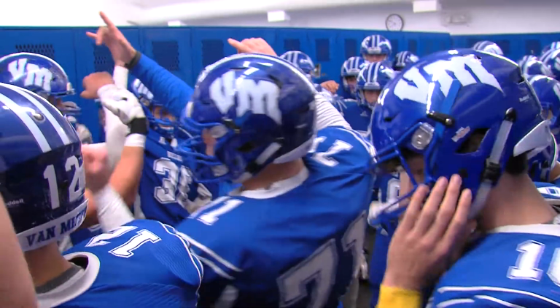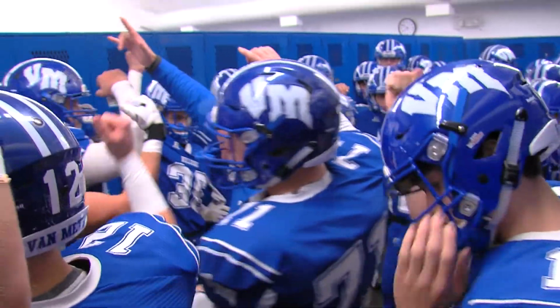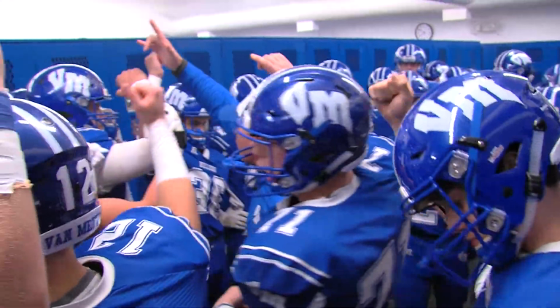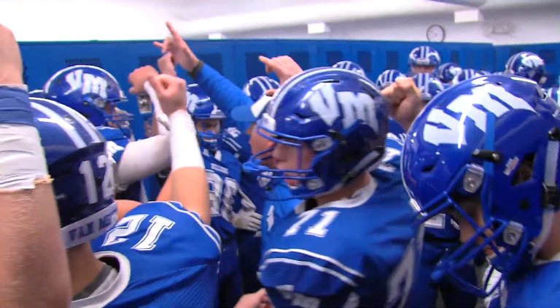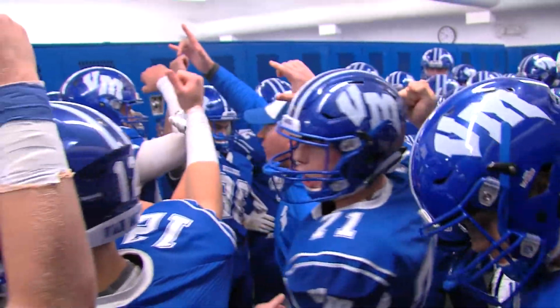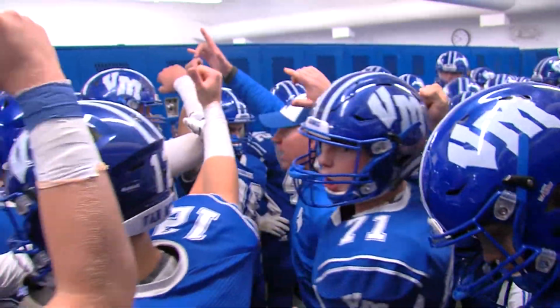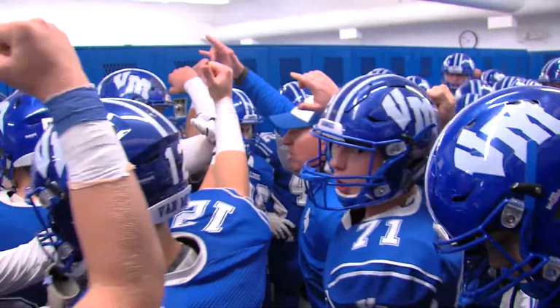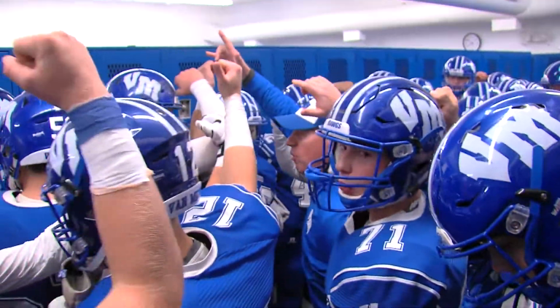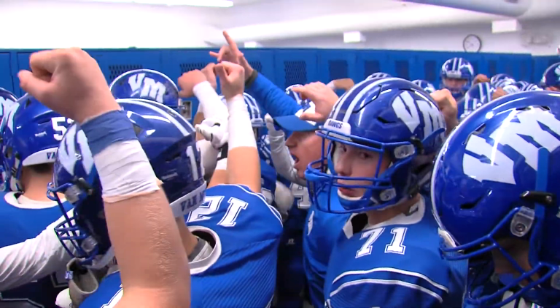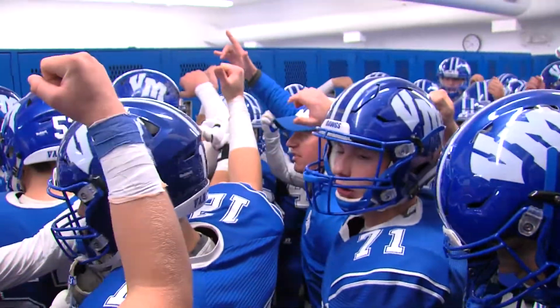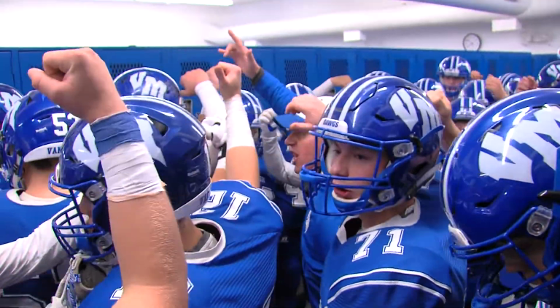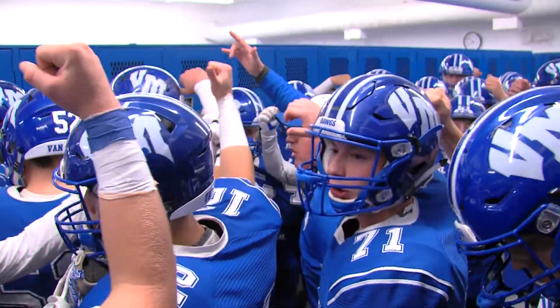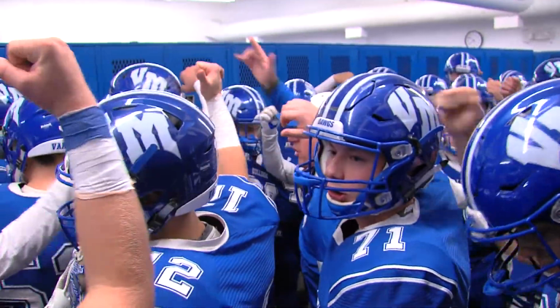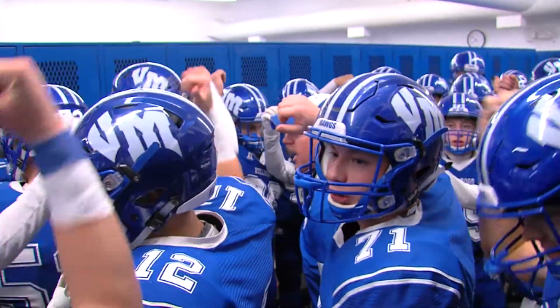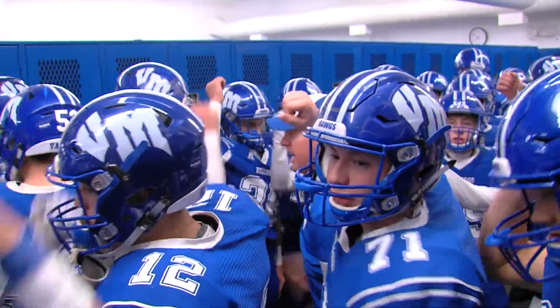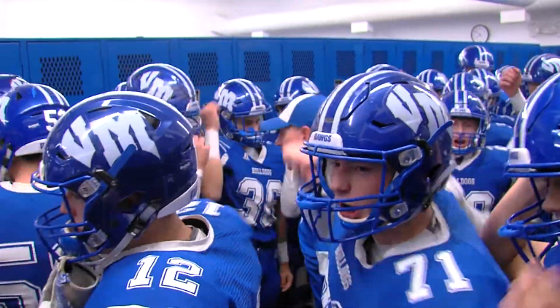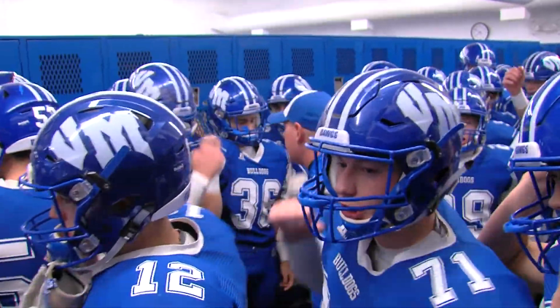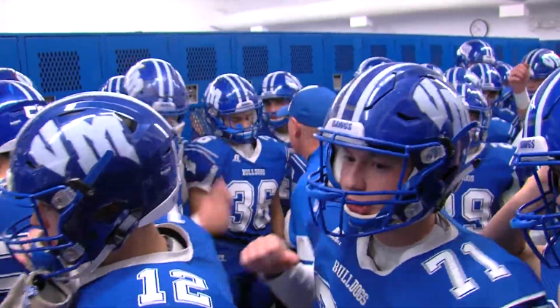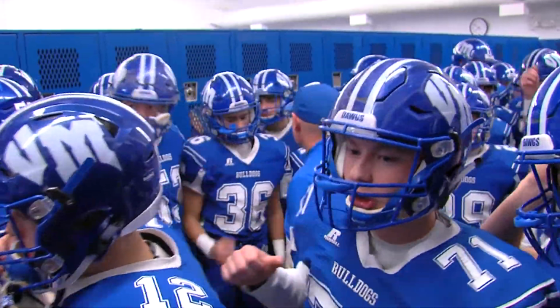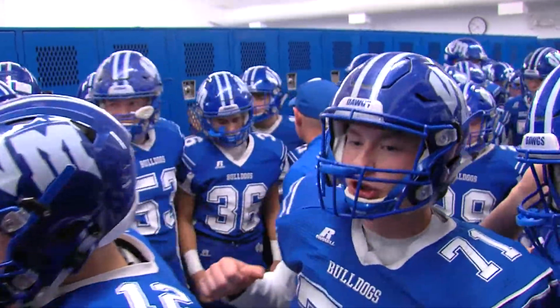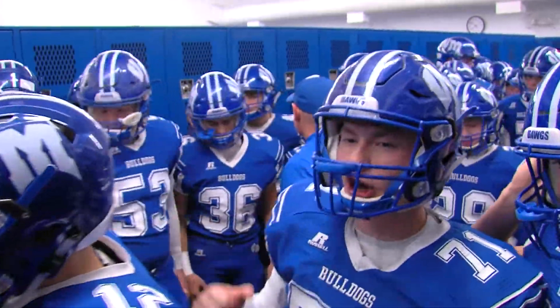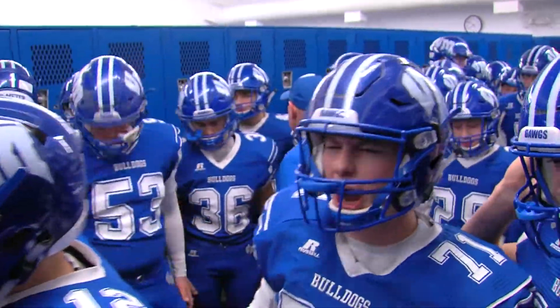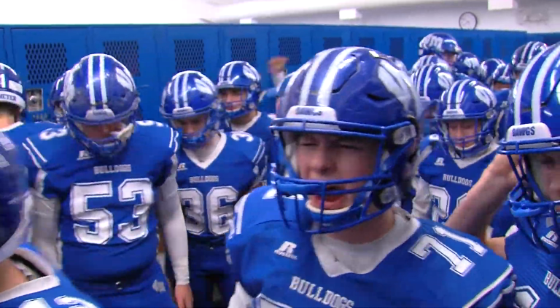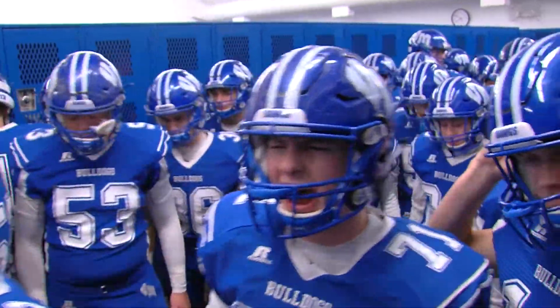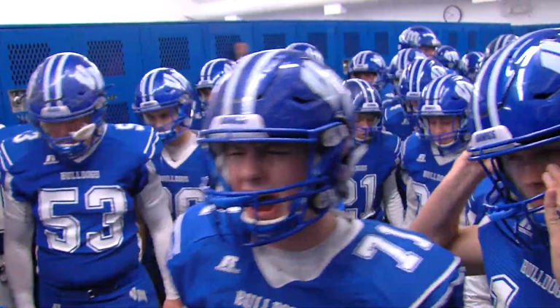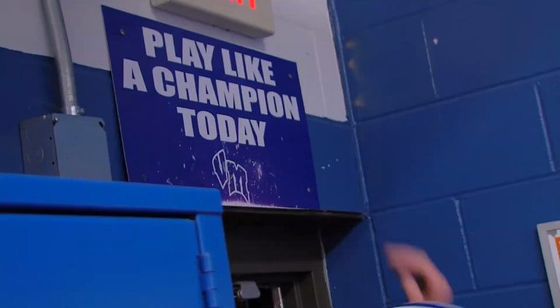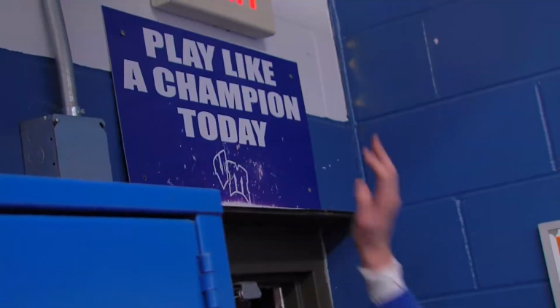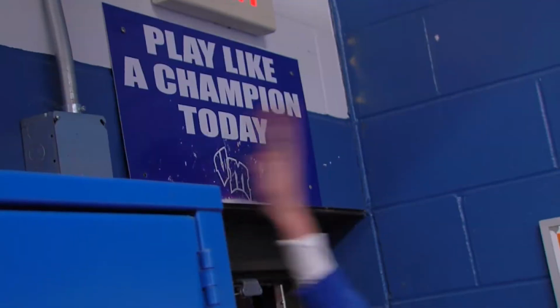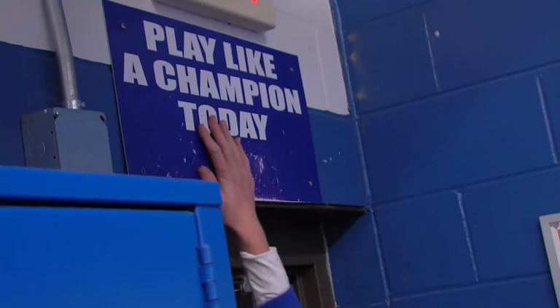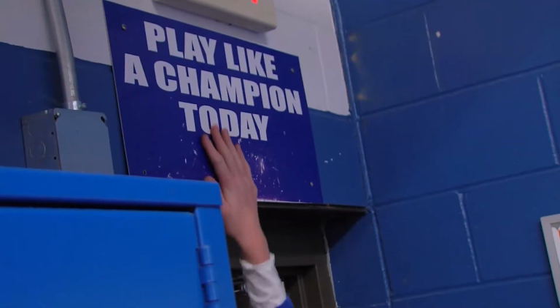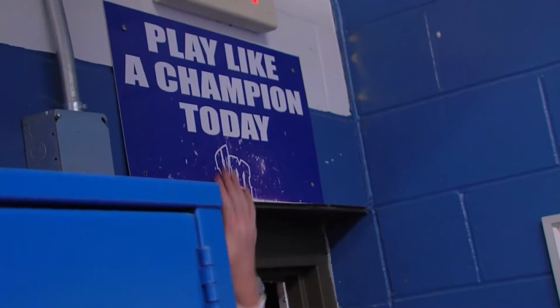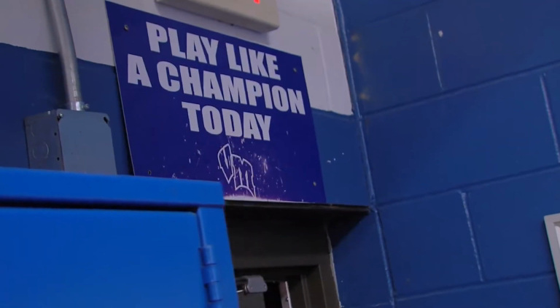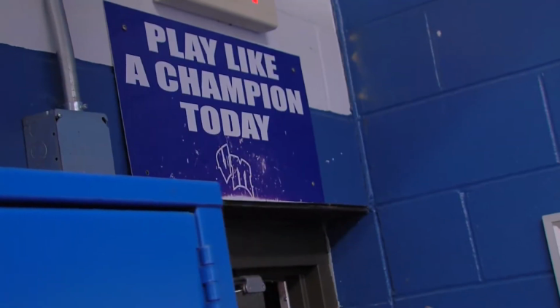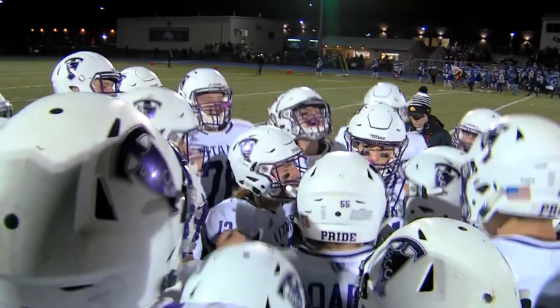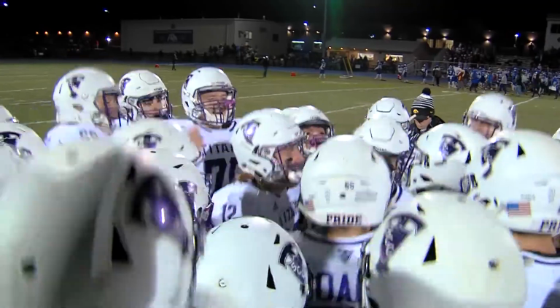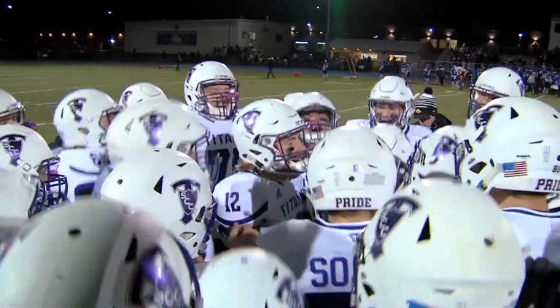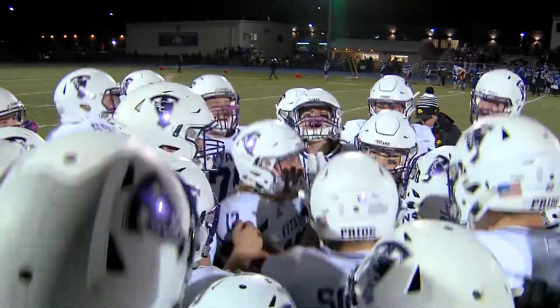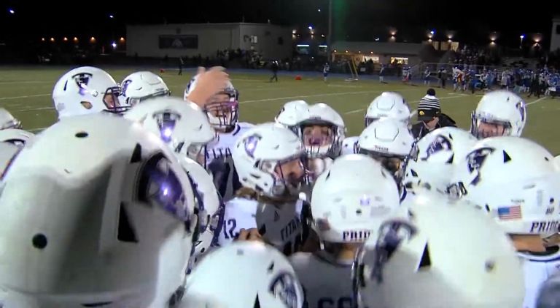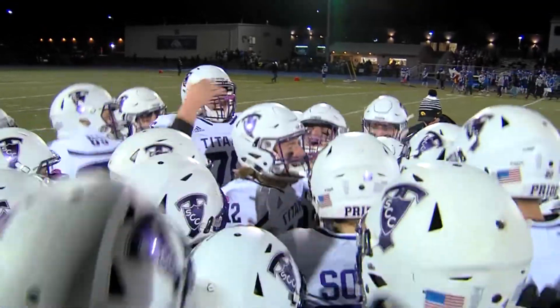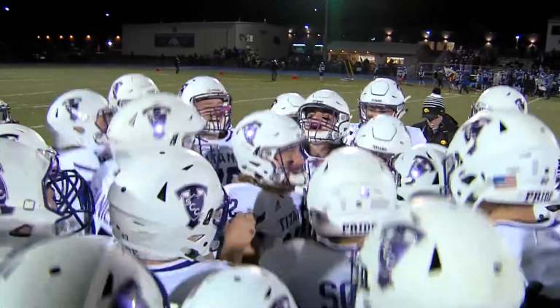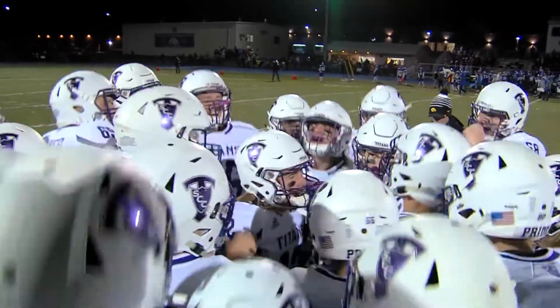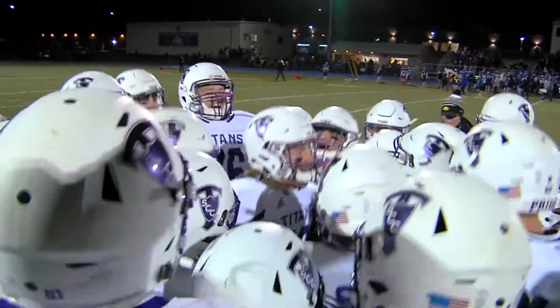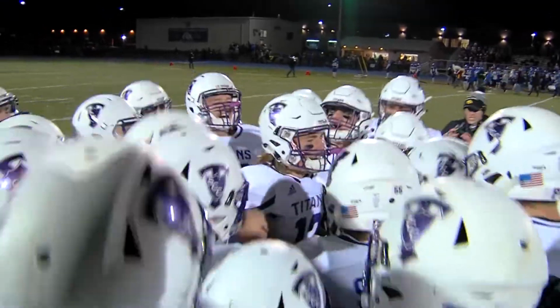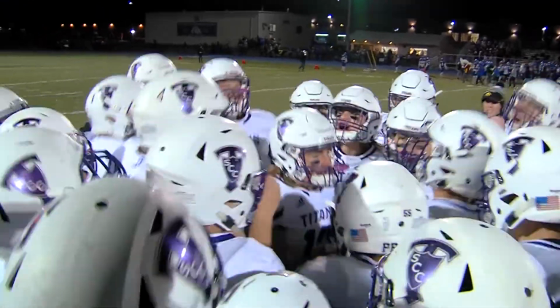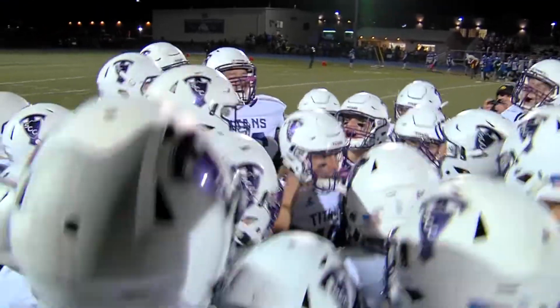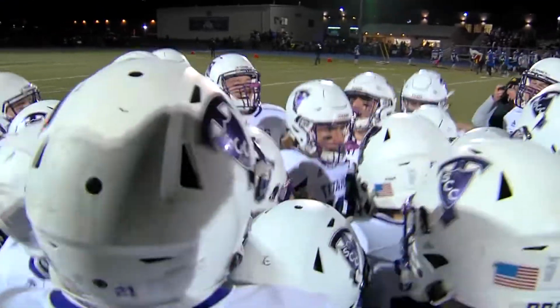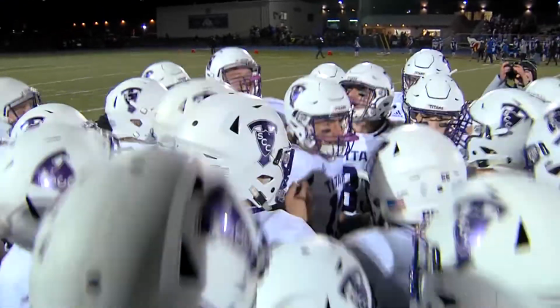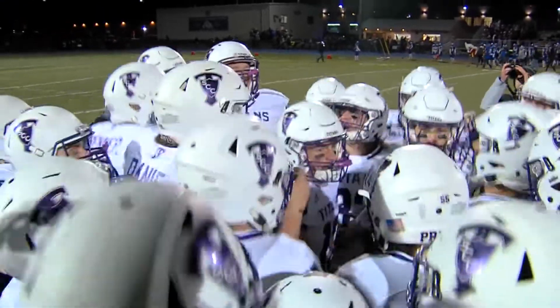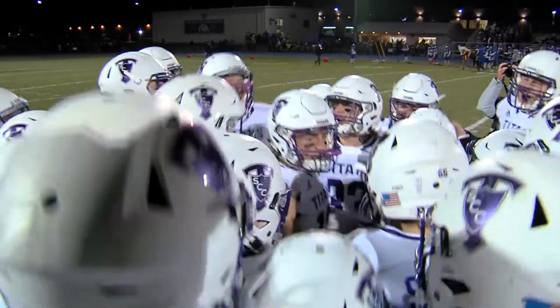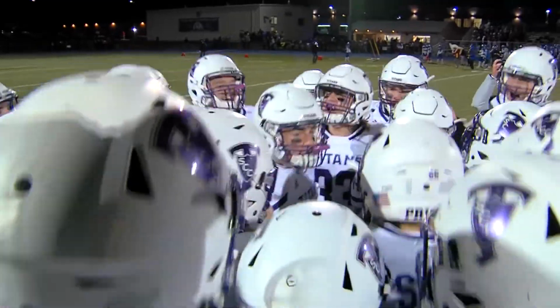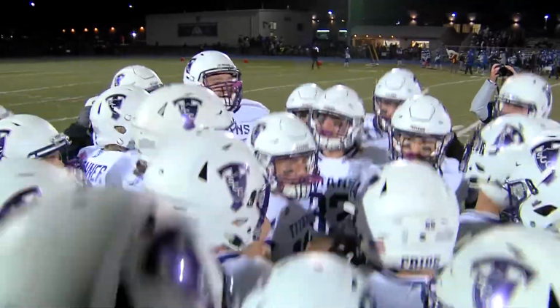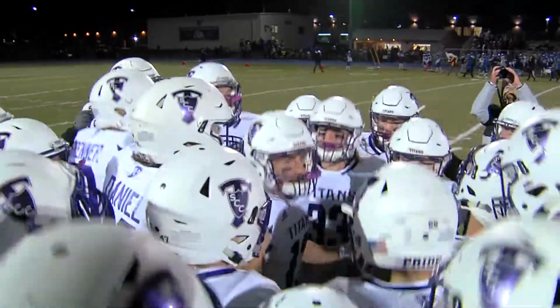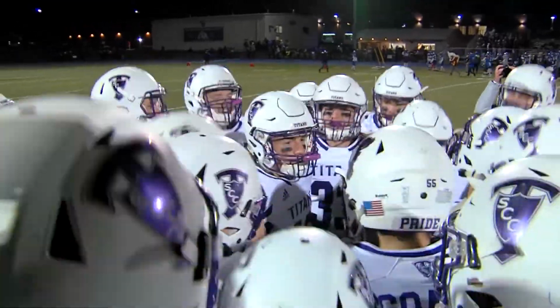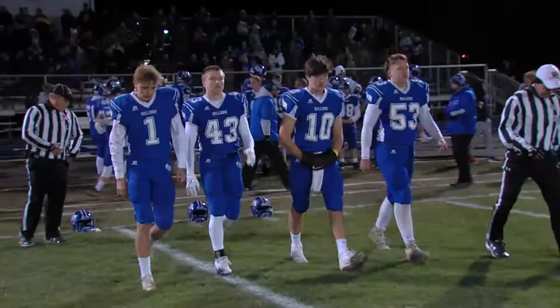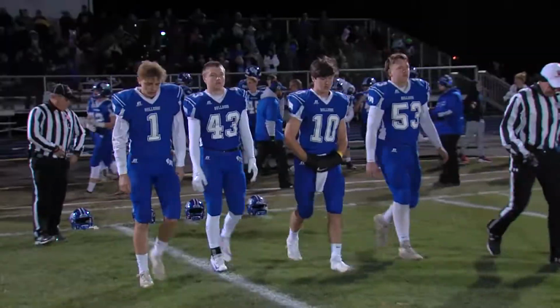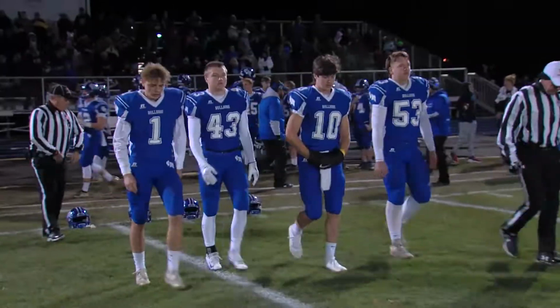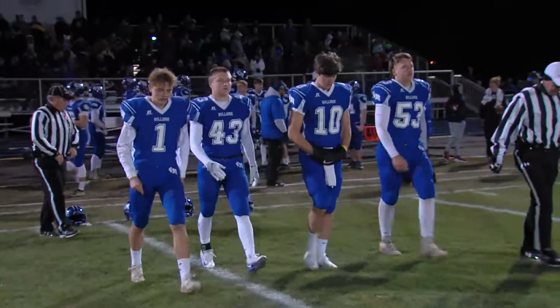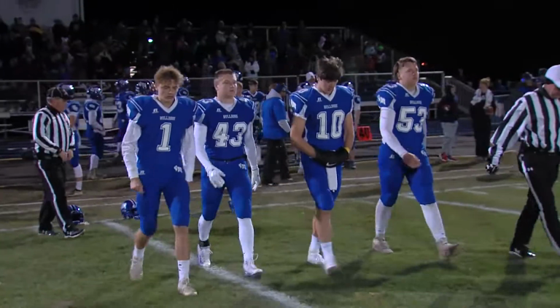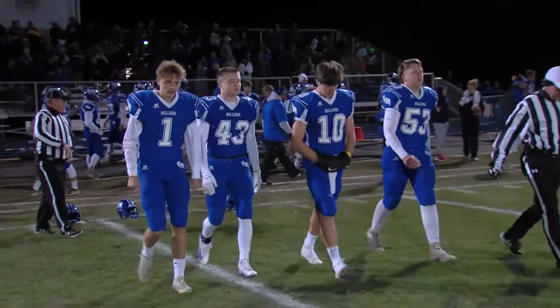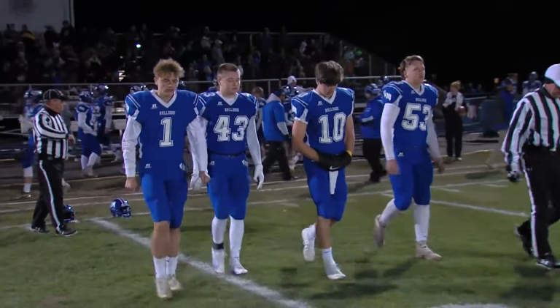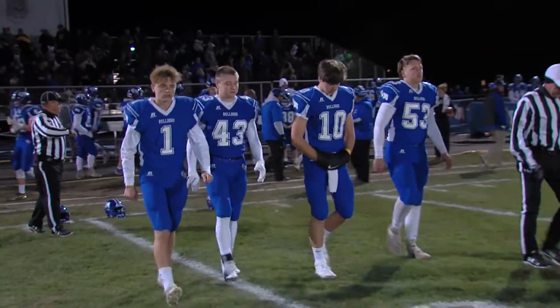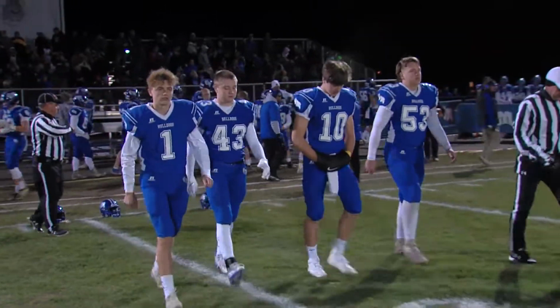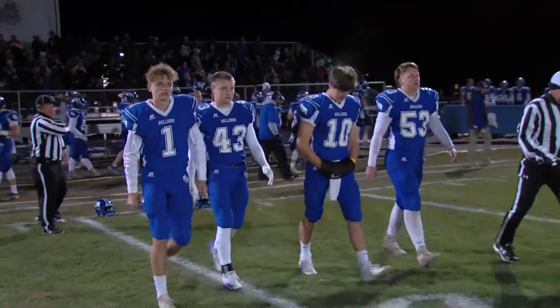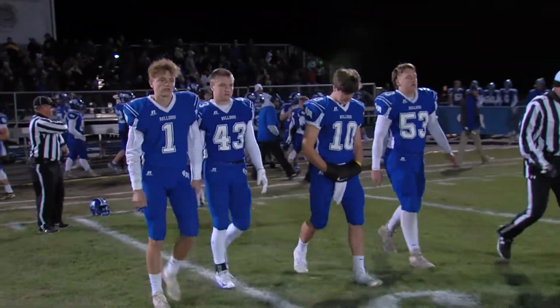Dogs on three. One, two, three. 1A quarterfinal playoffs — South Central Calhoun travels to Van Meter to take on the Bulldogs.